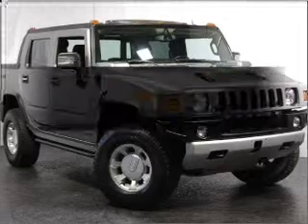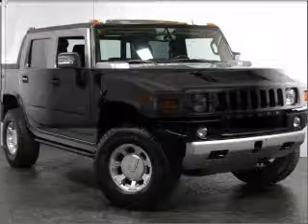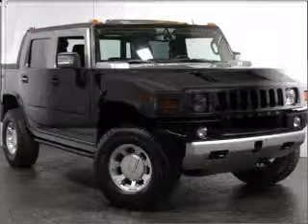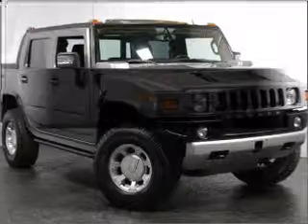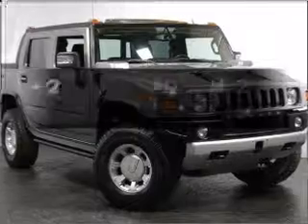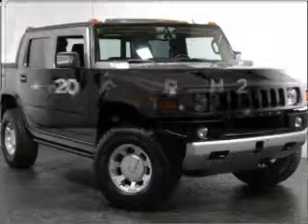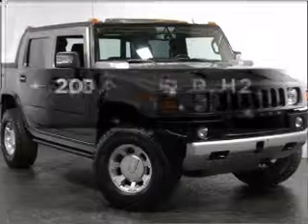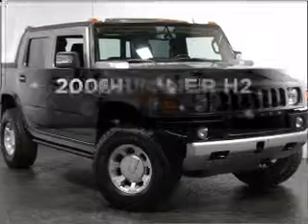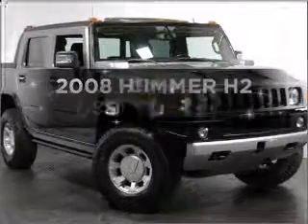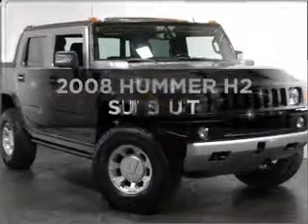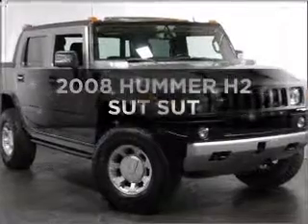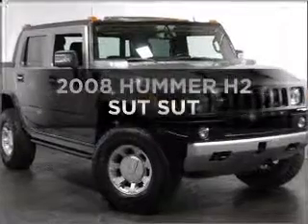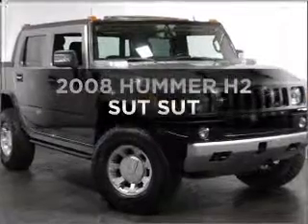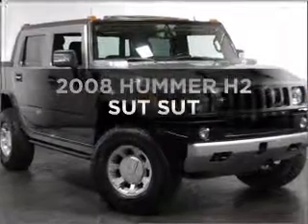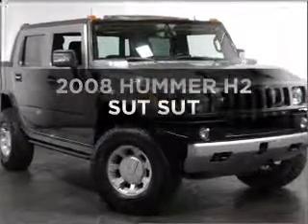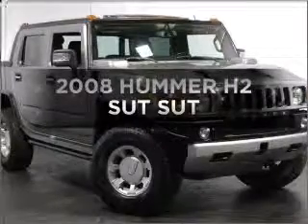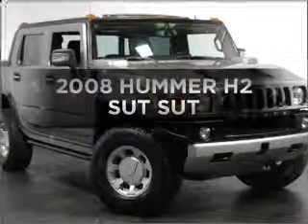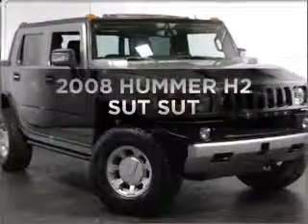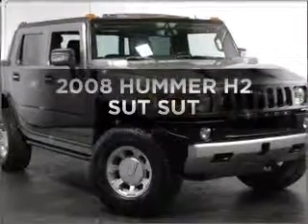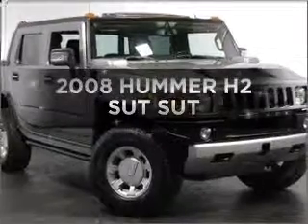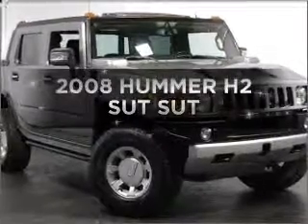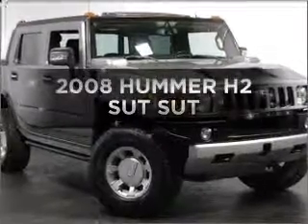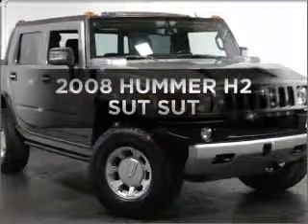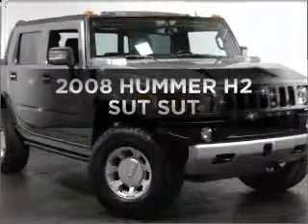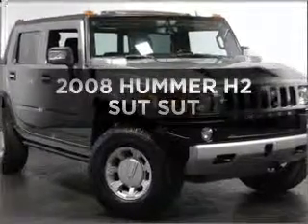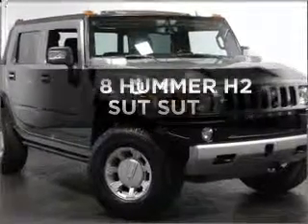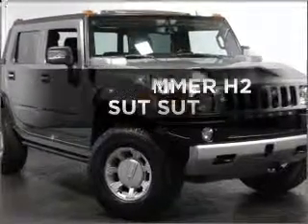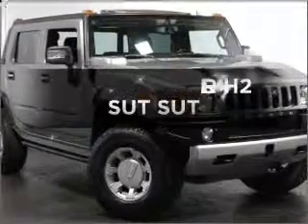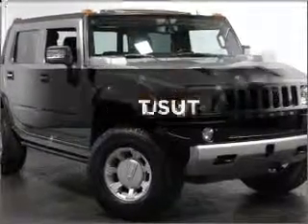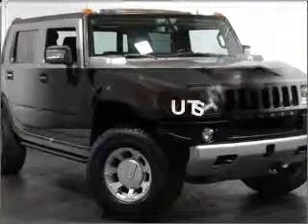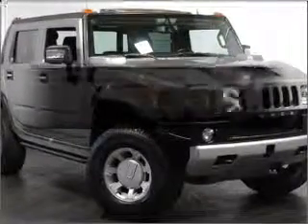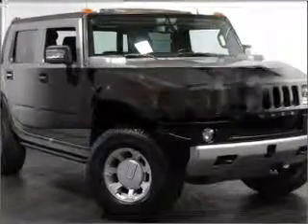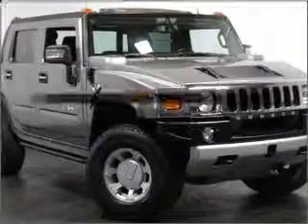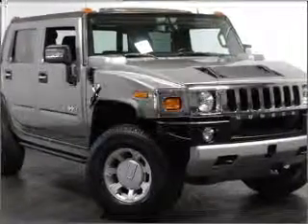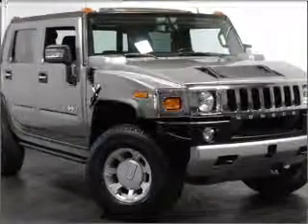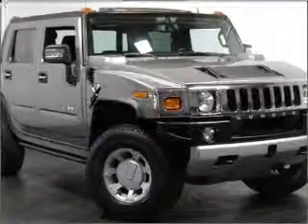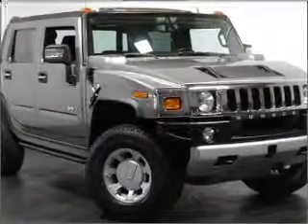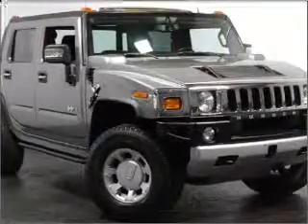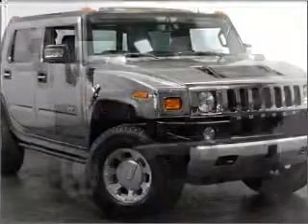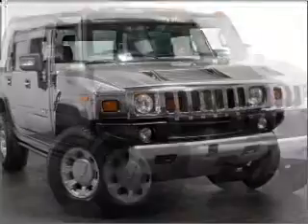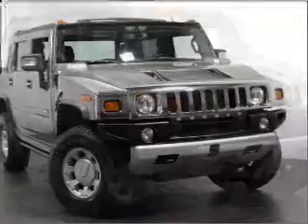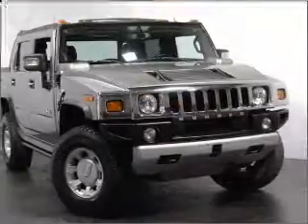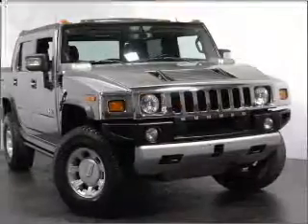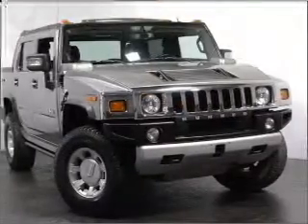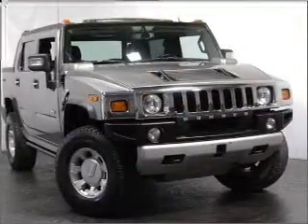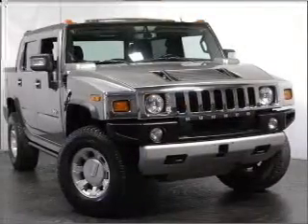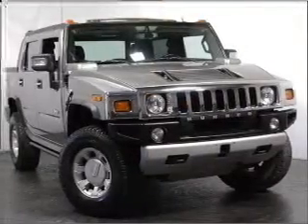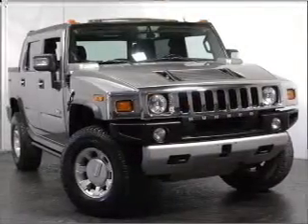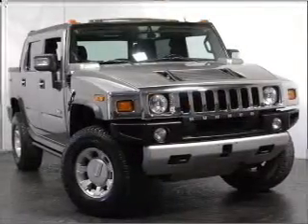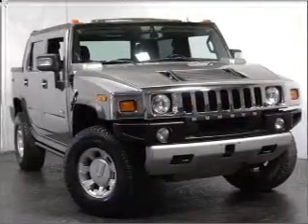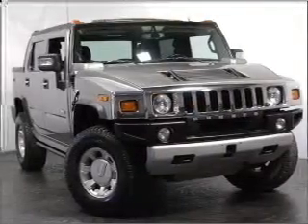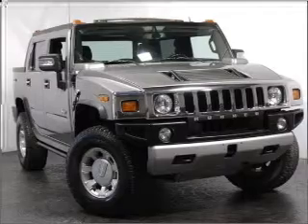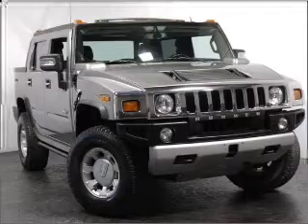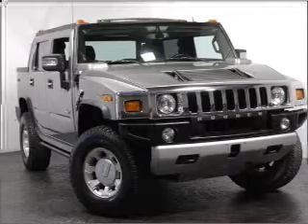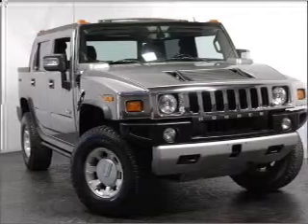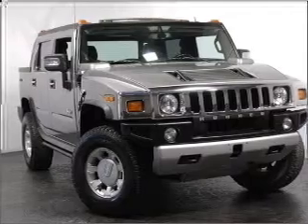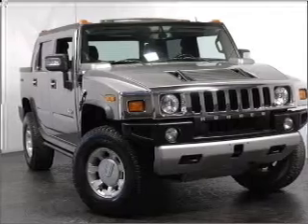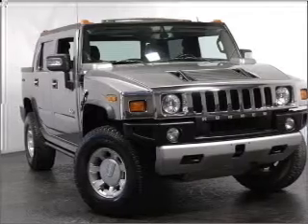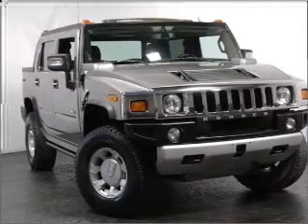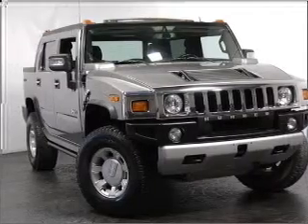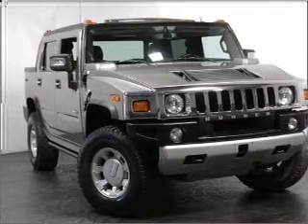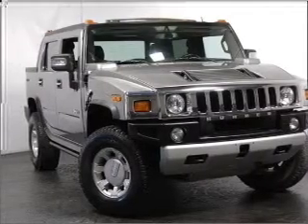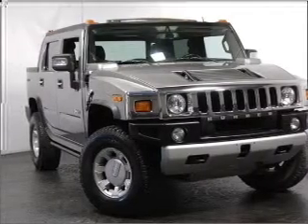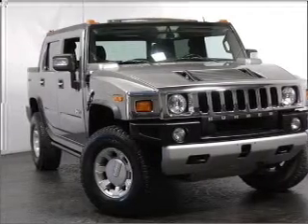Introducing the 2008 Hummer H2SUT — everything you need under one roof with this great vehicle.